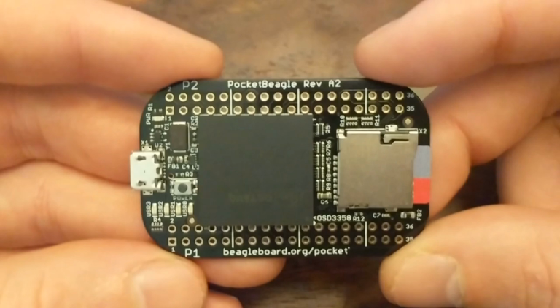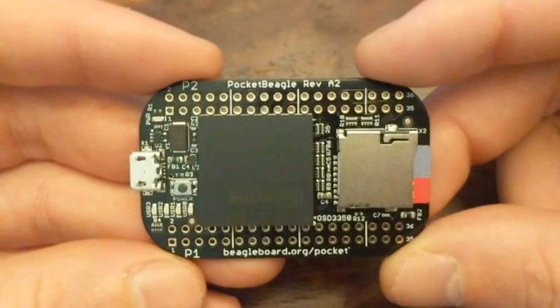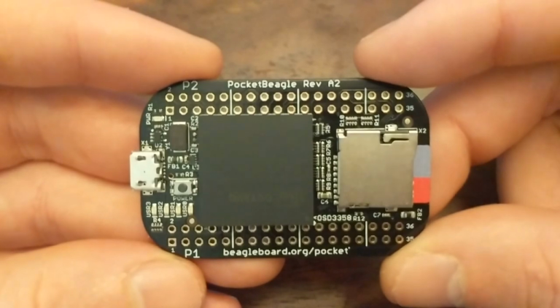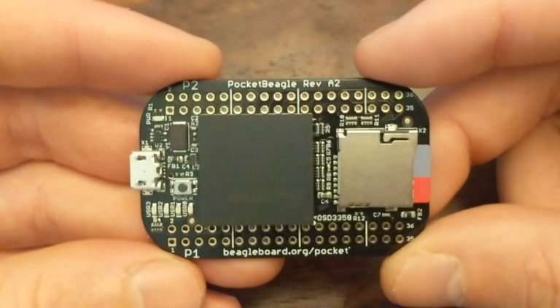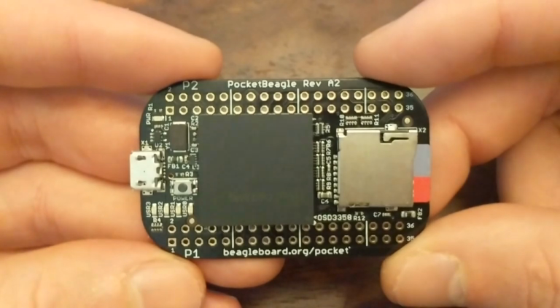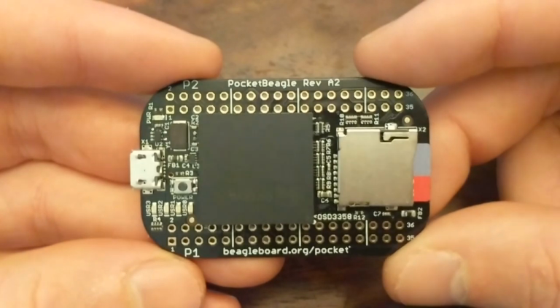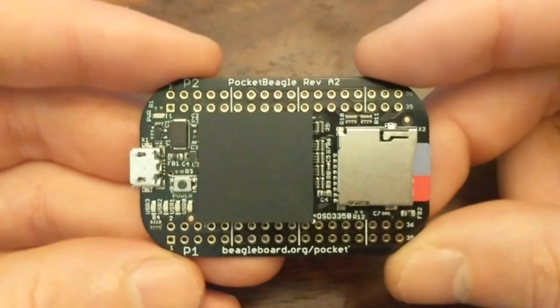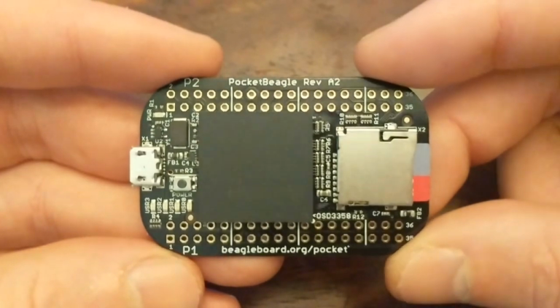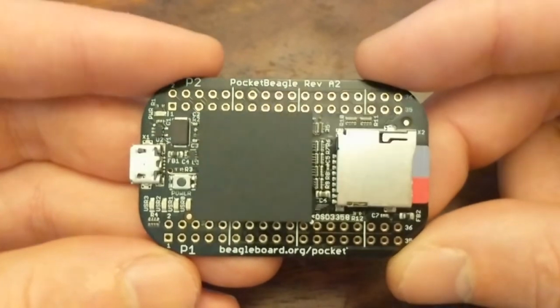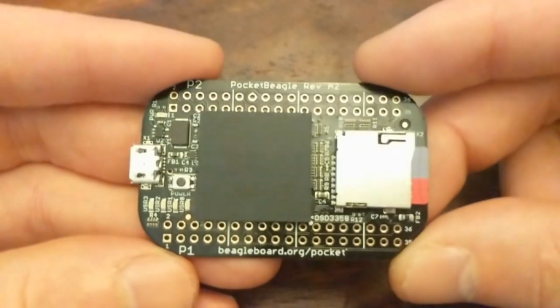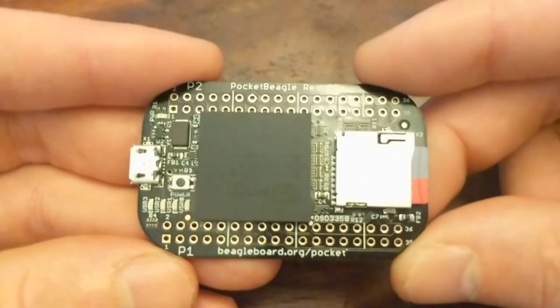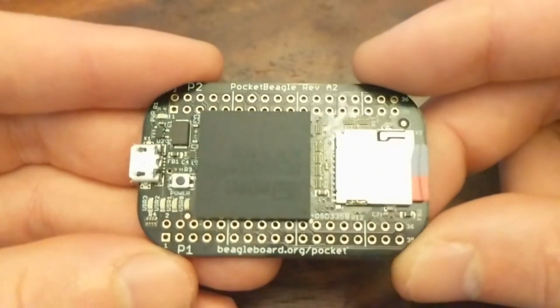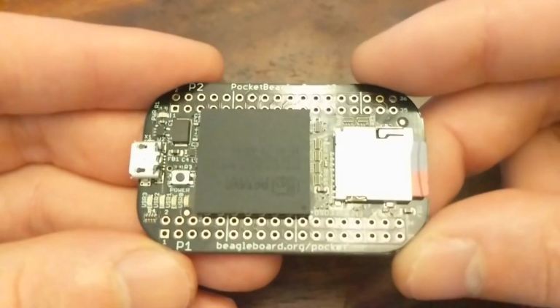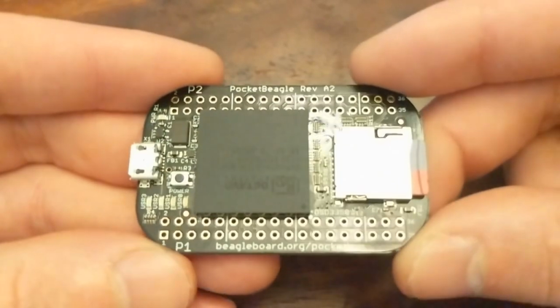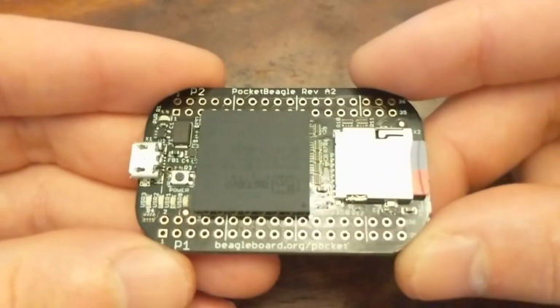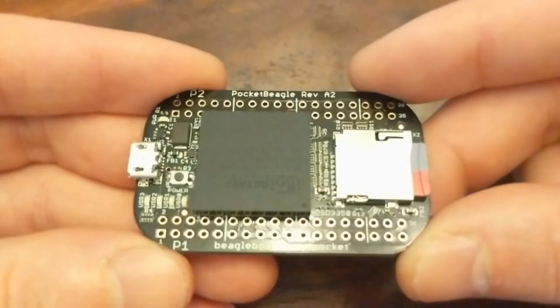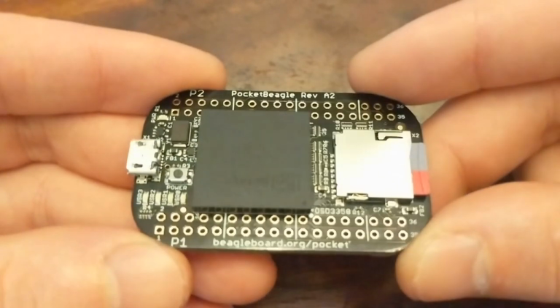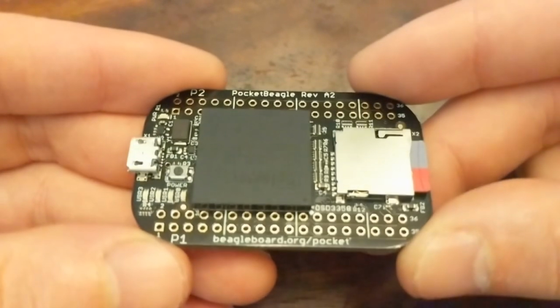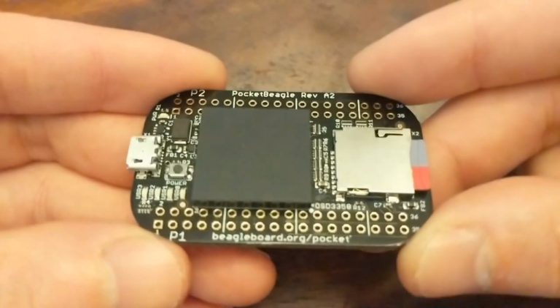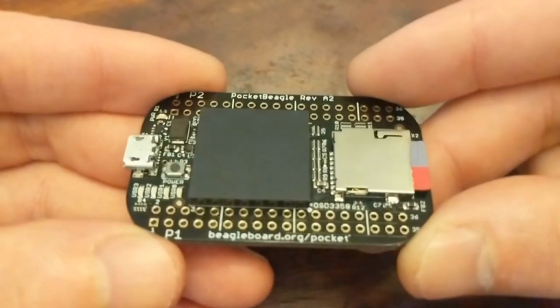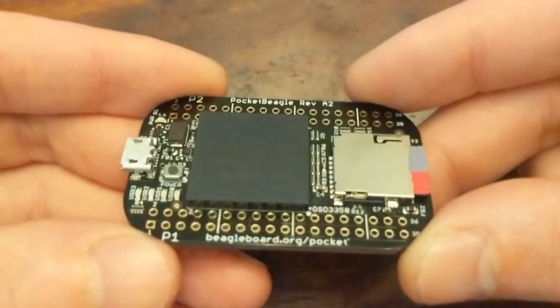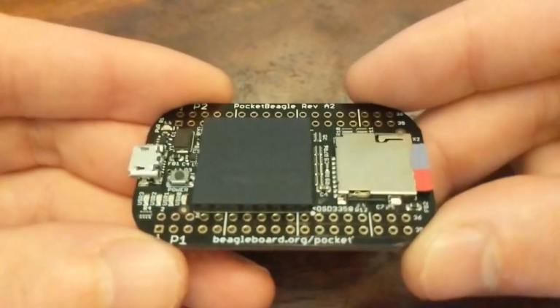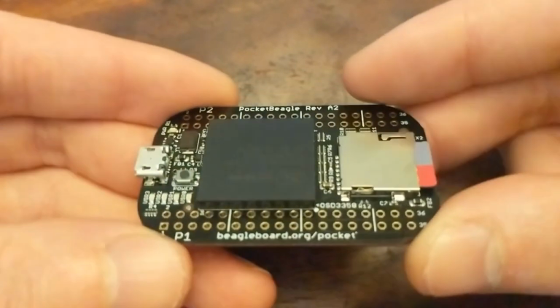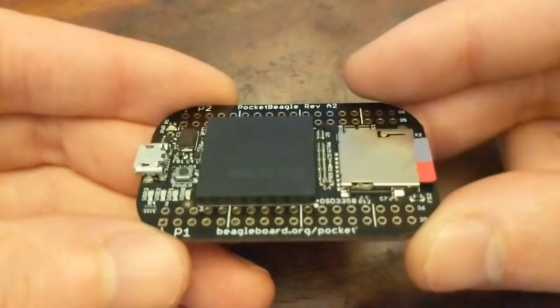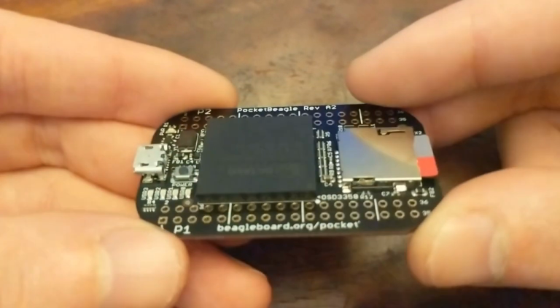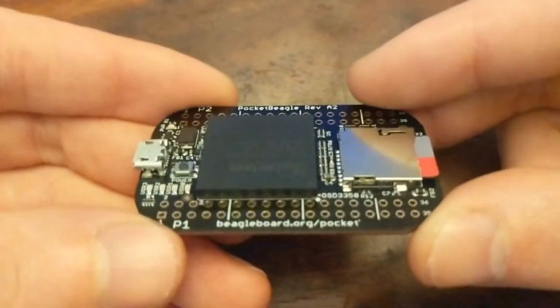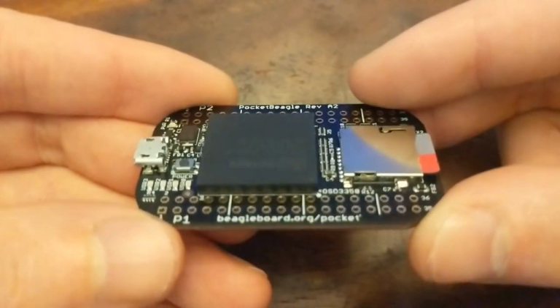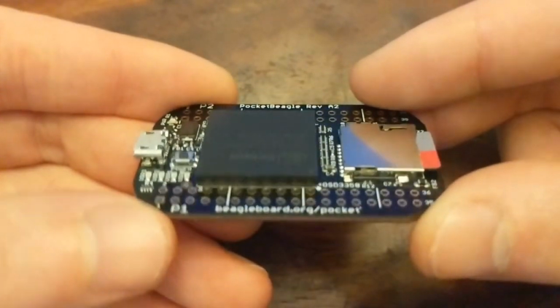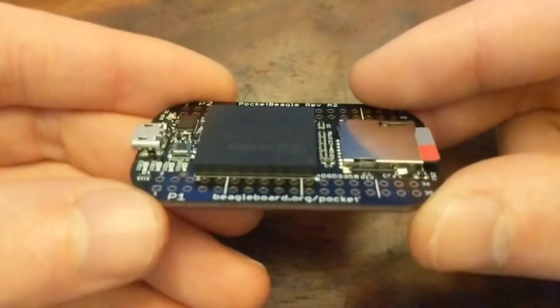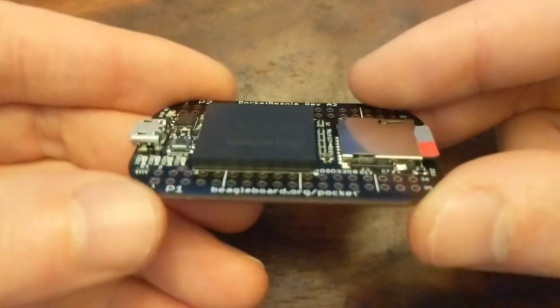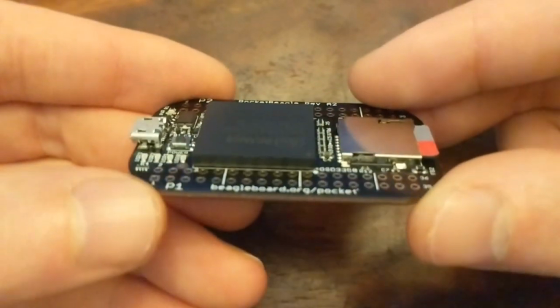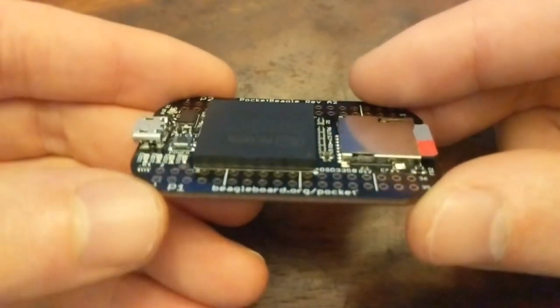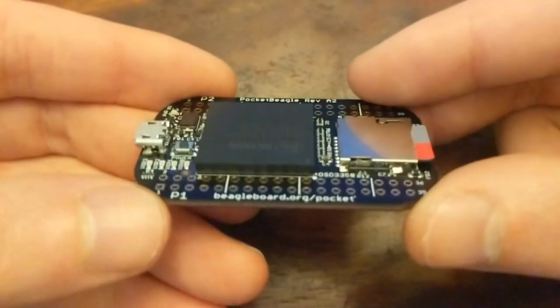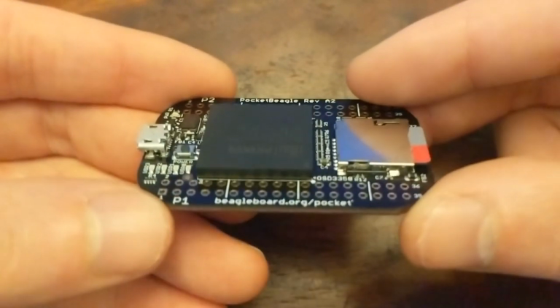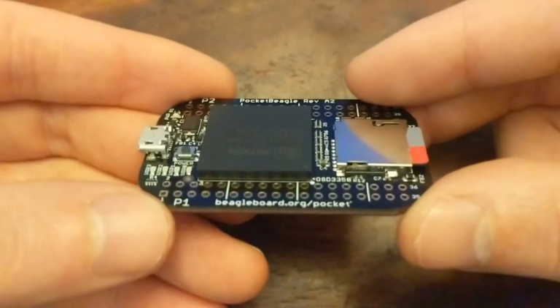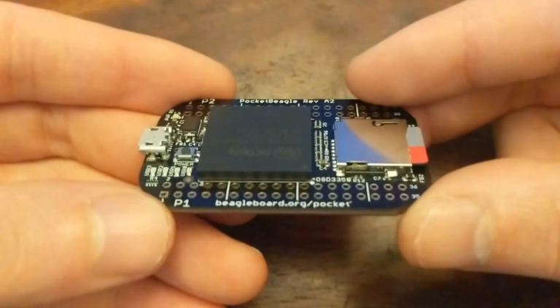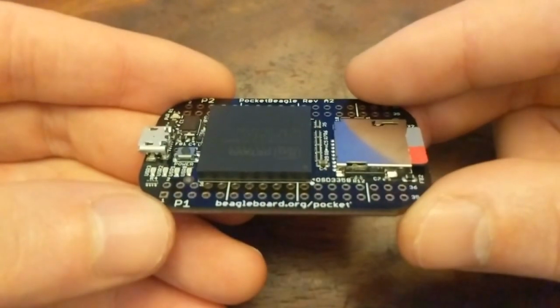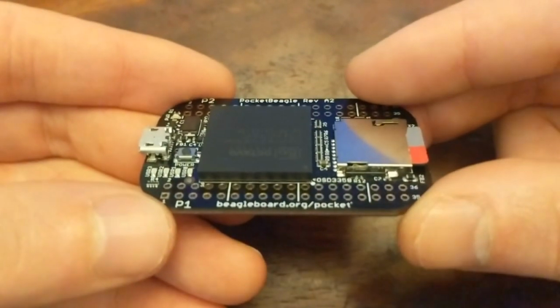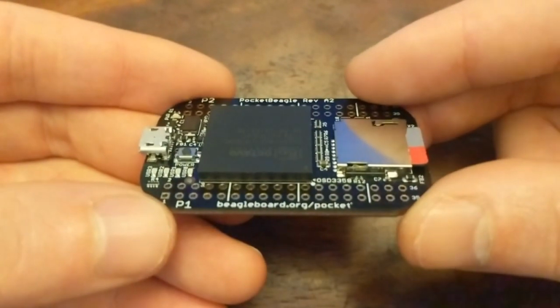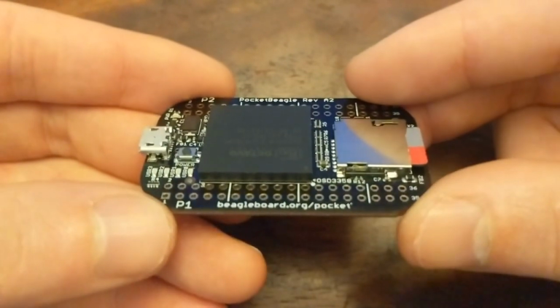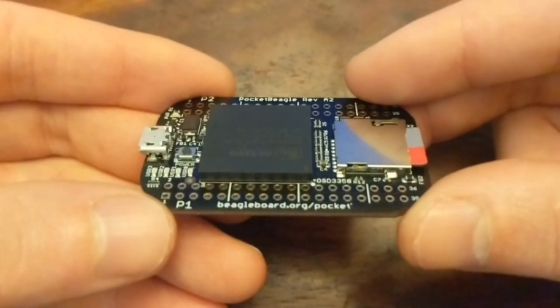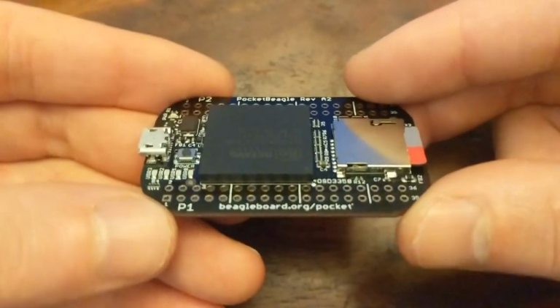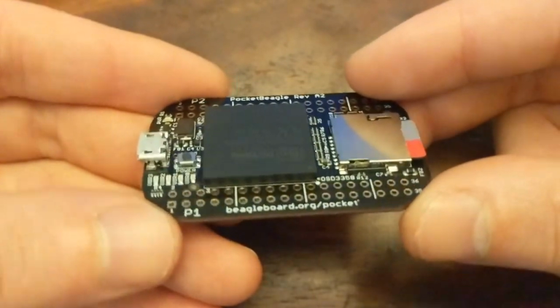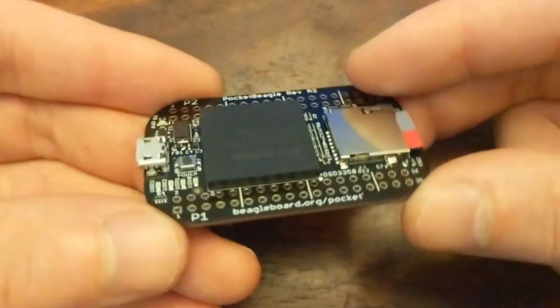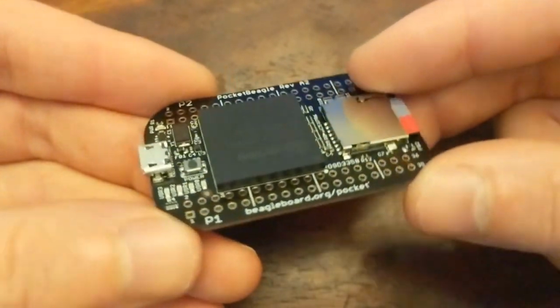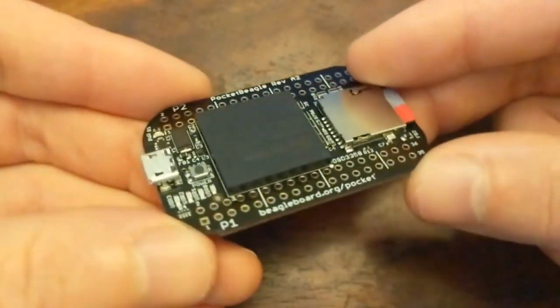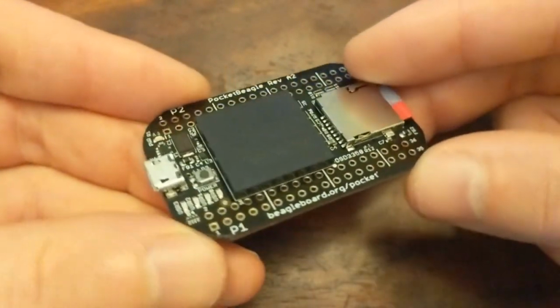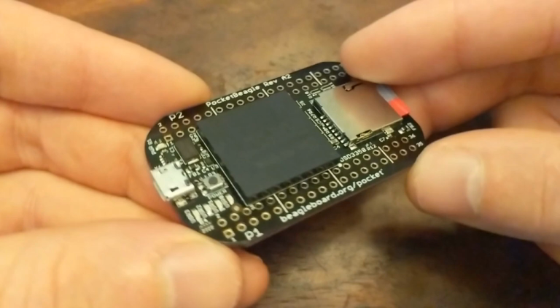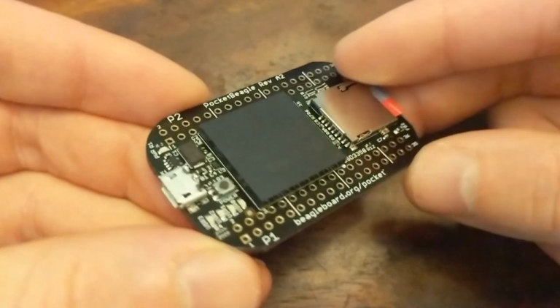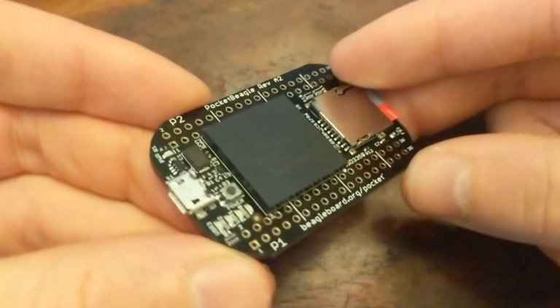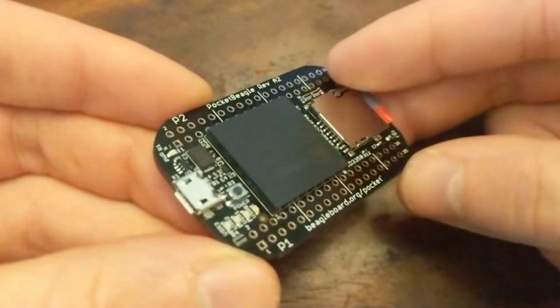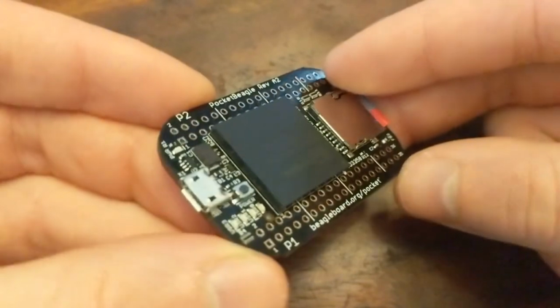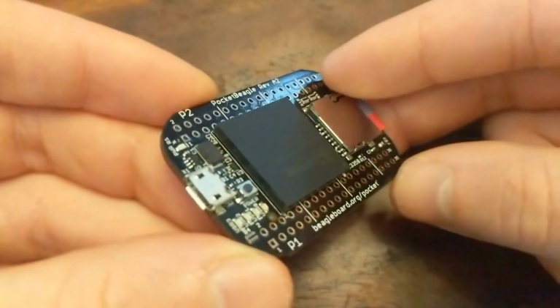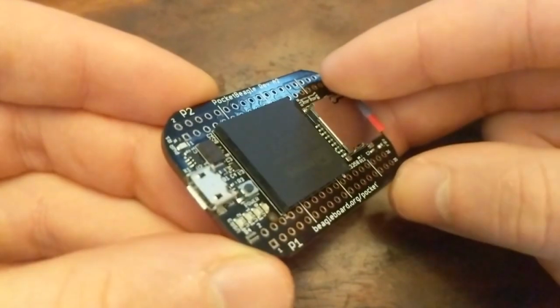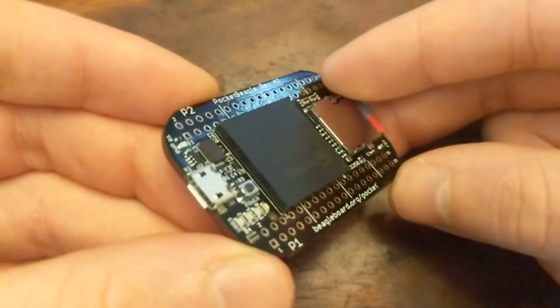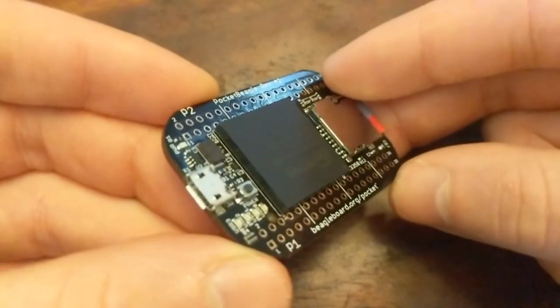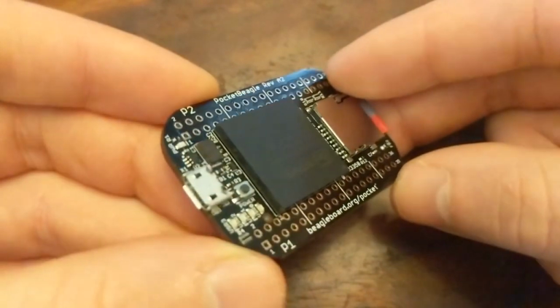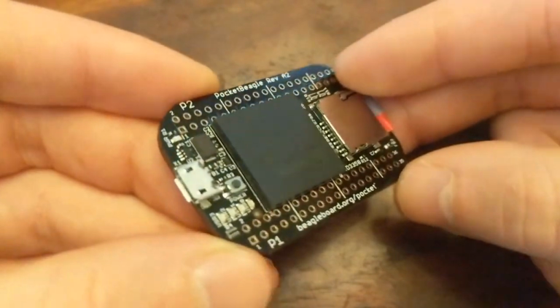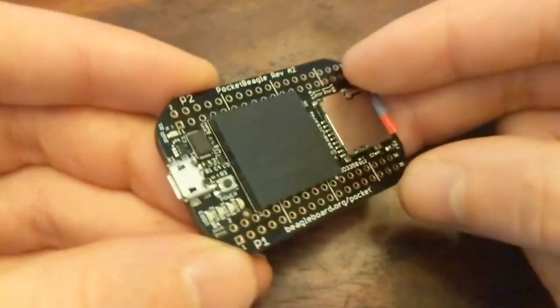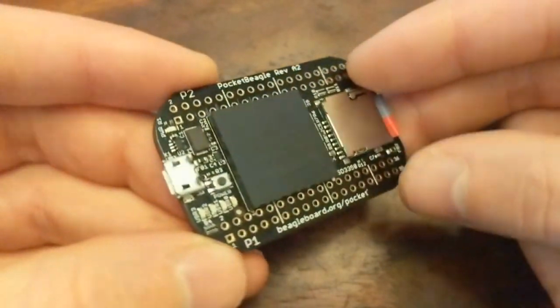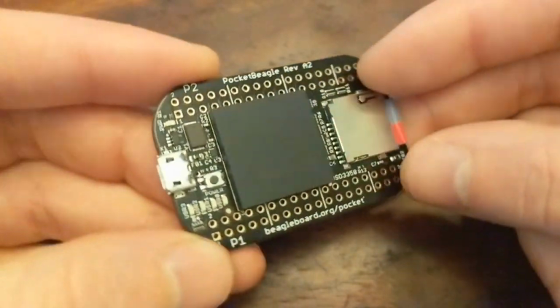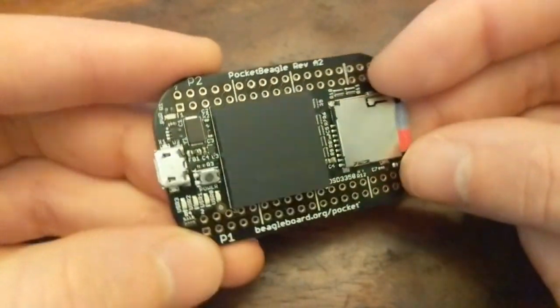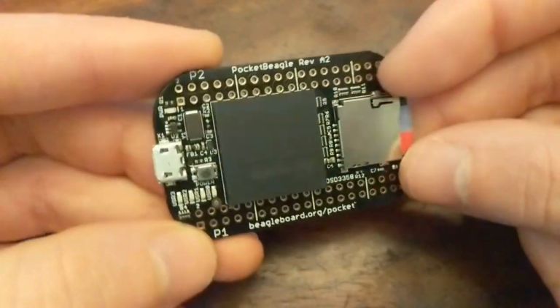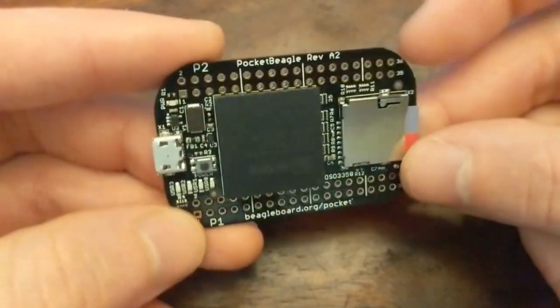This is the Pocket Beagle. It's an open-source, single-board computer made by the BeagleBoard.org Foundation.